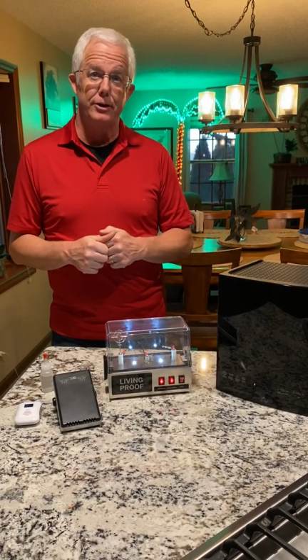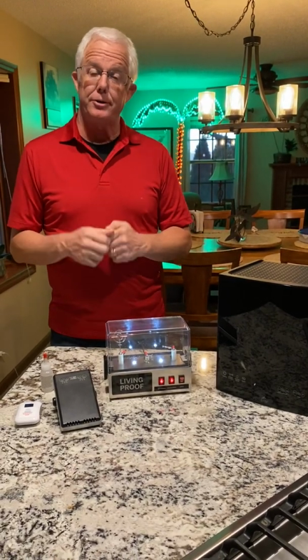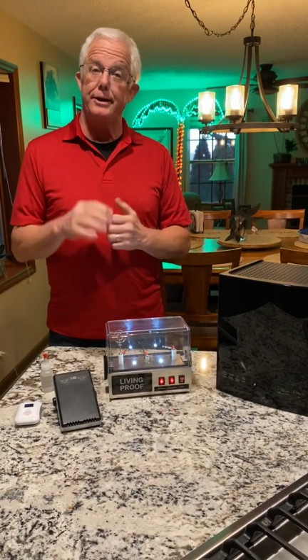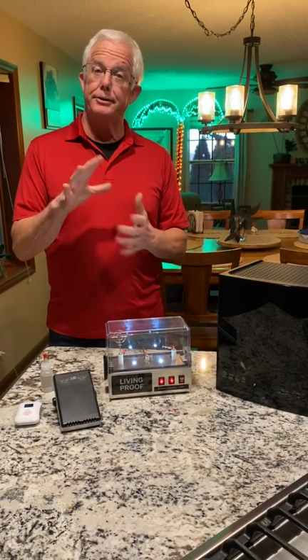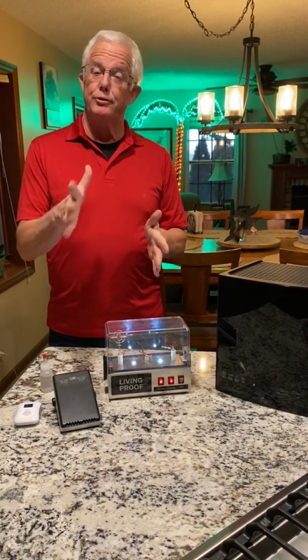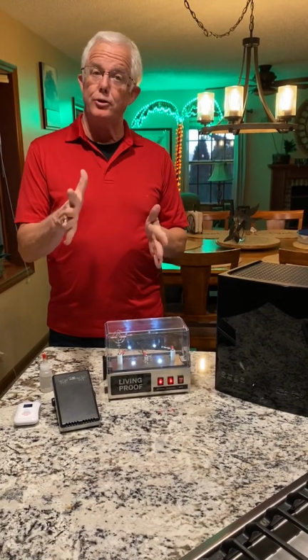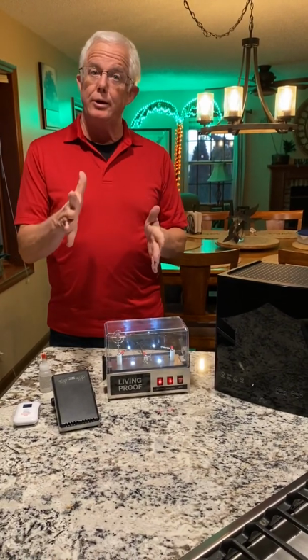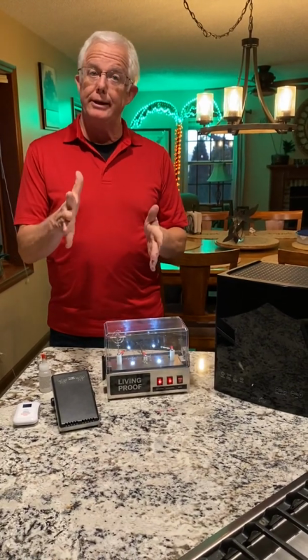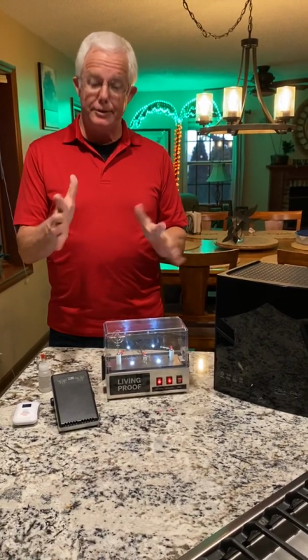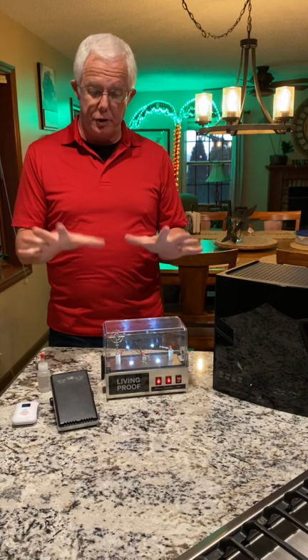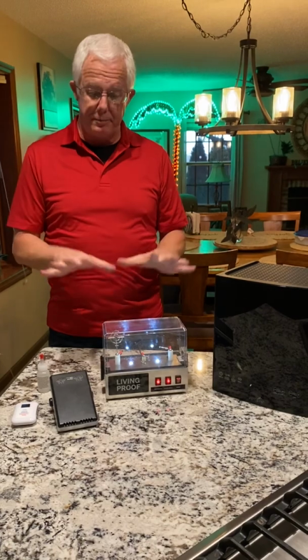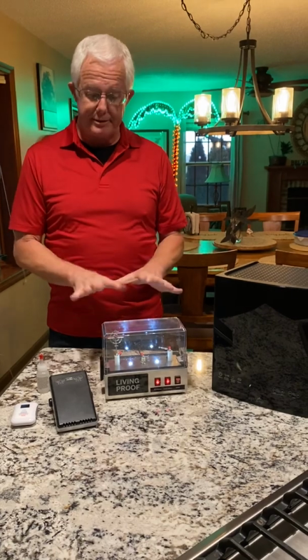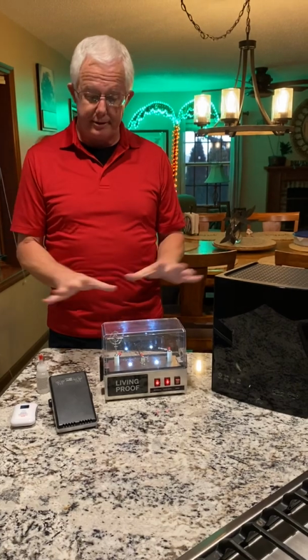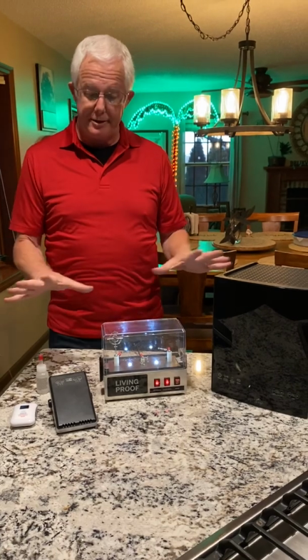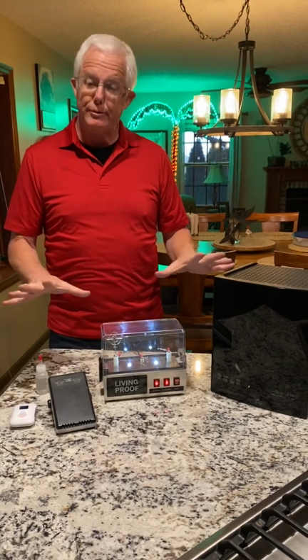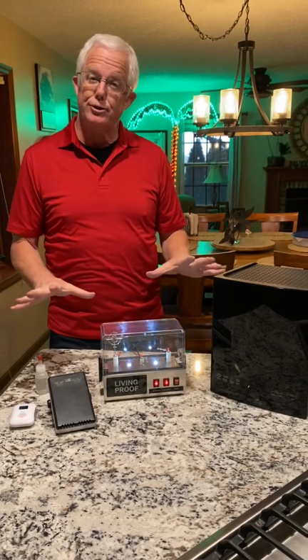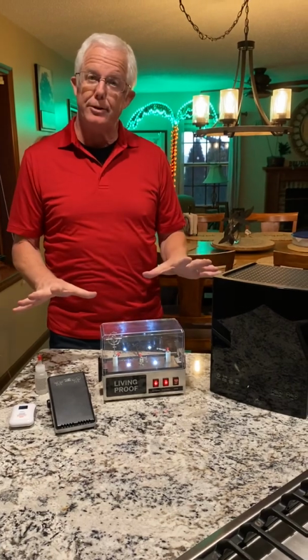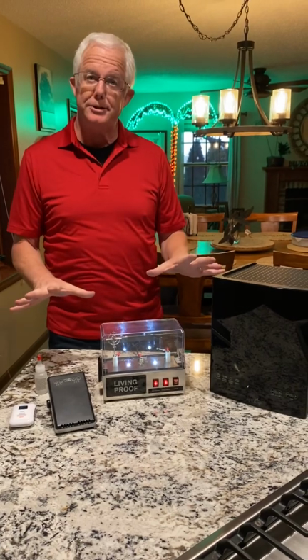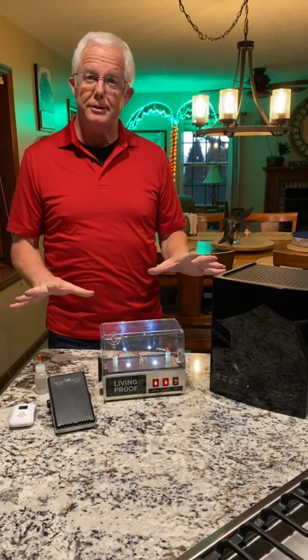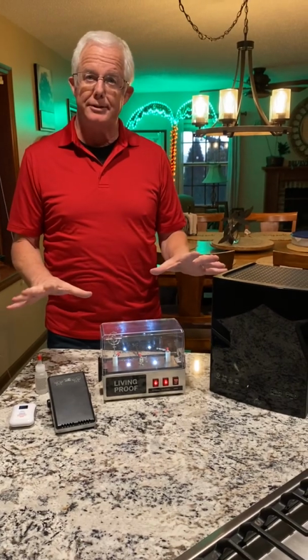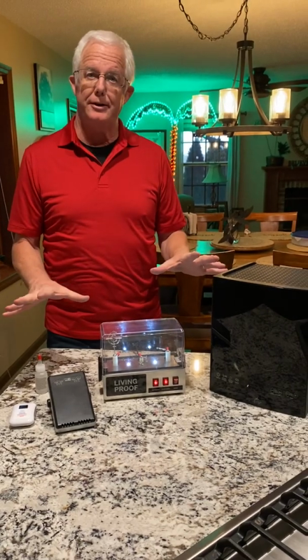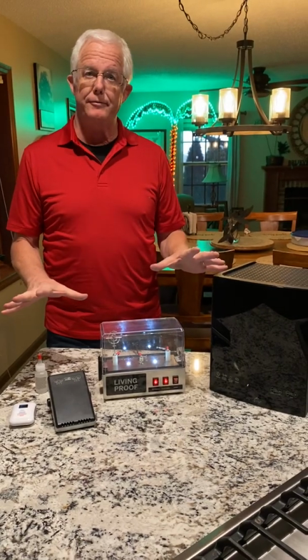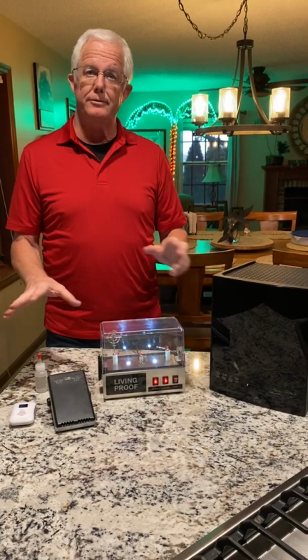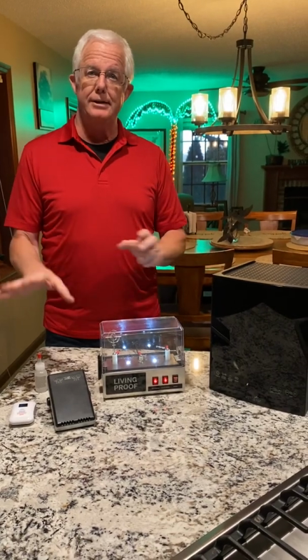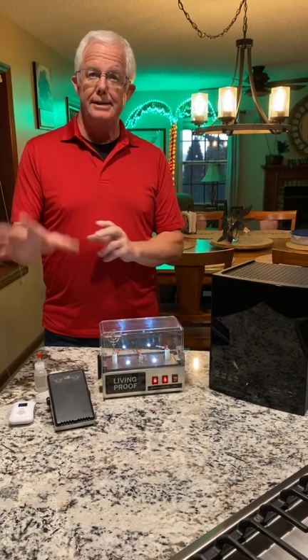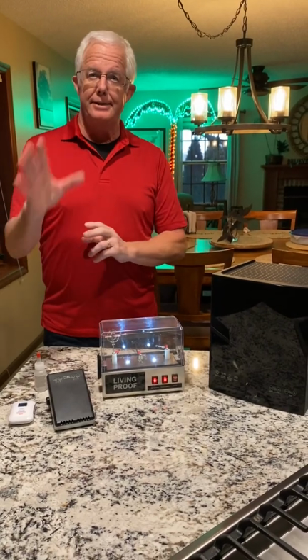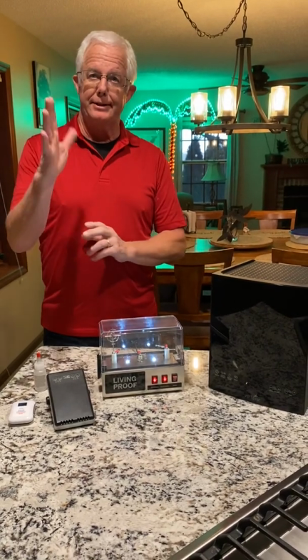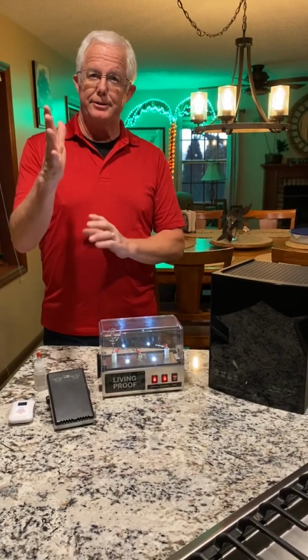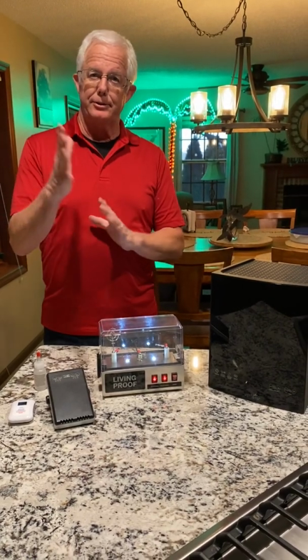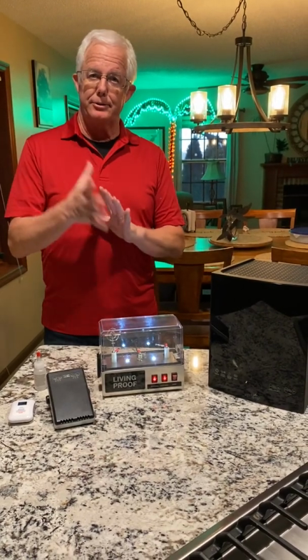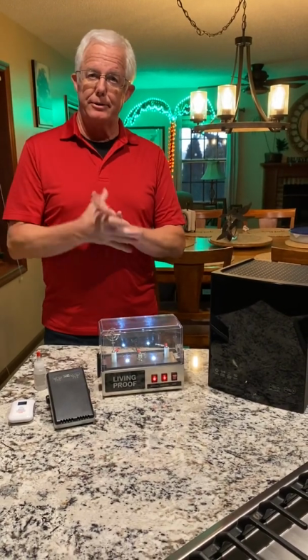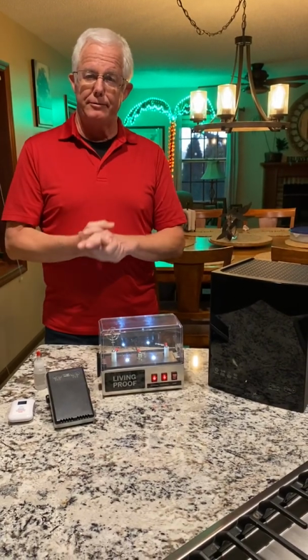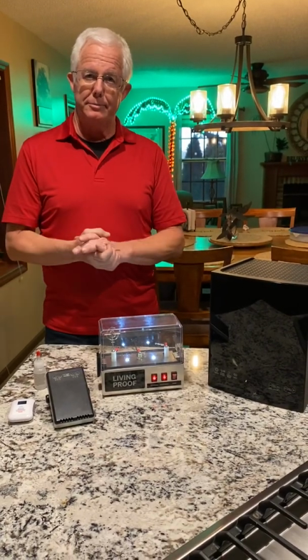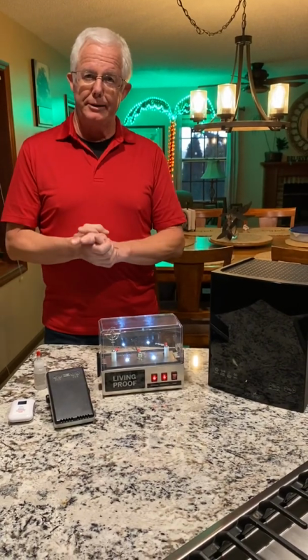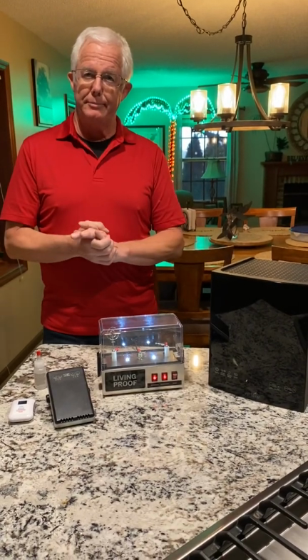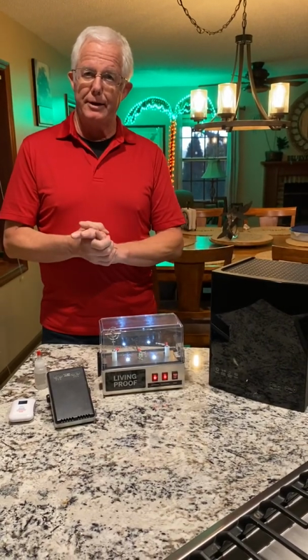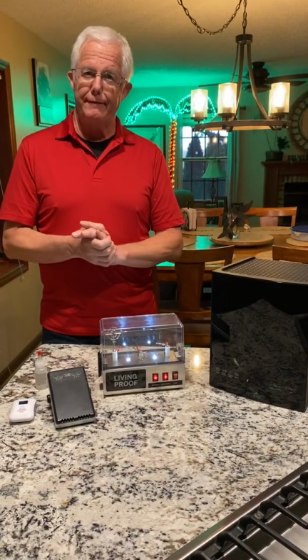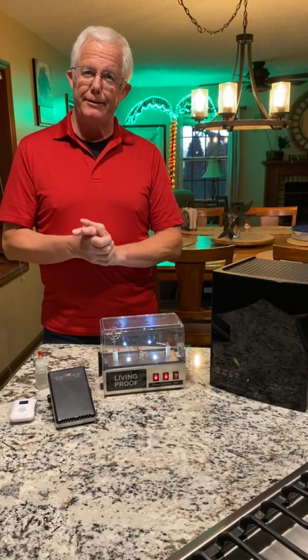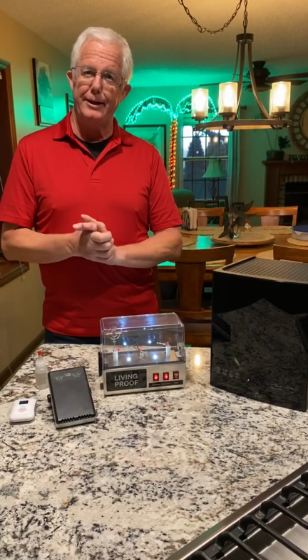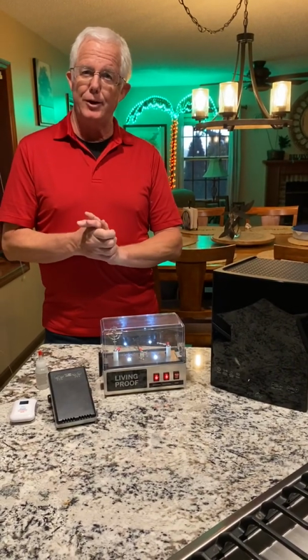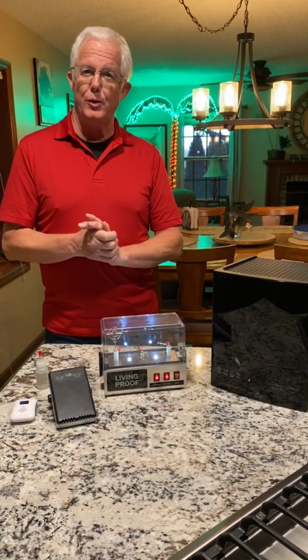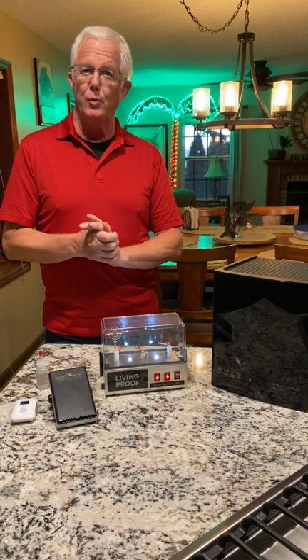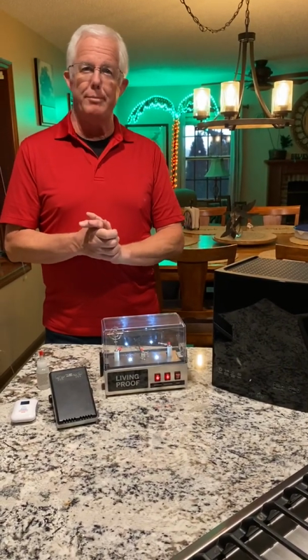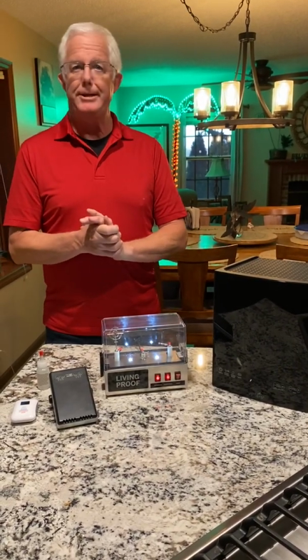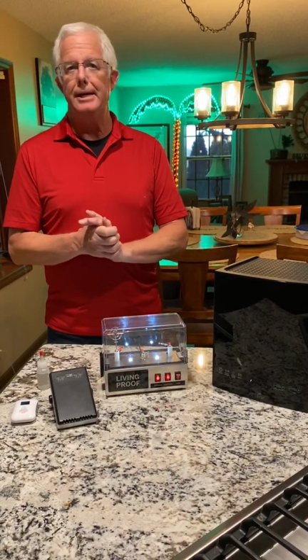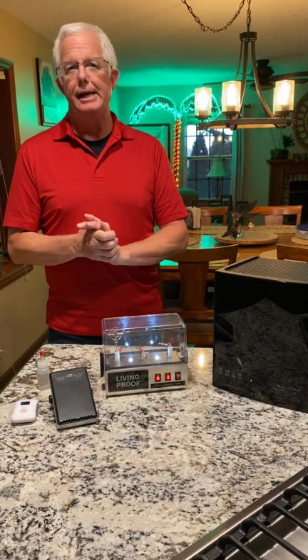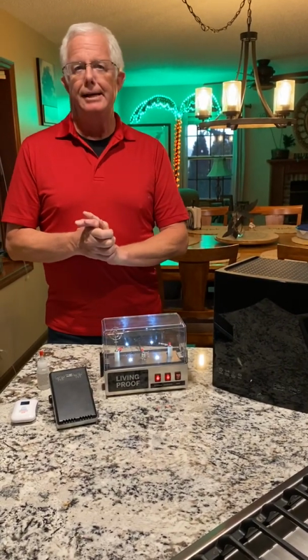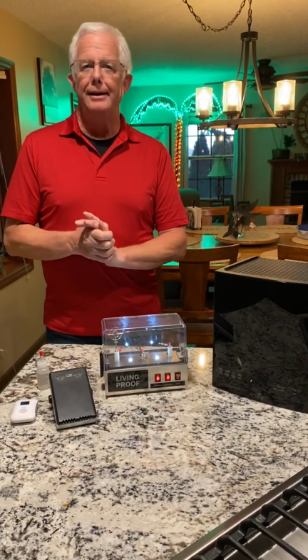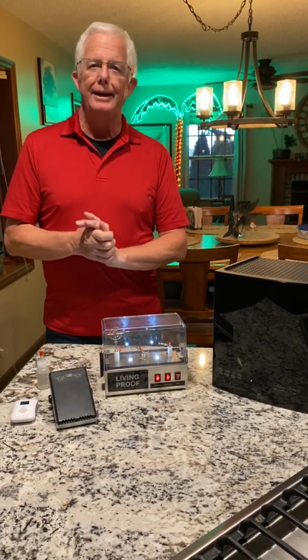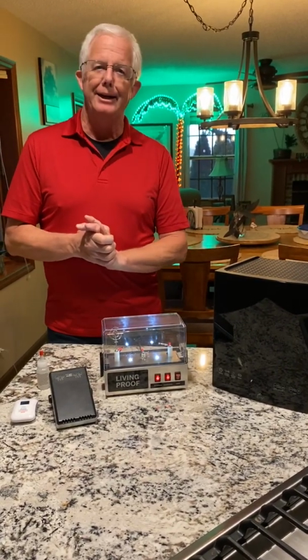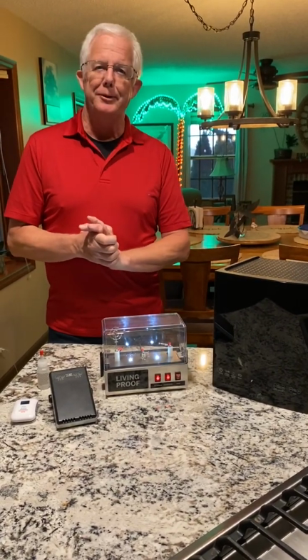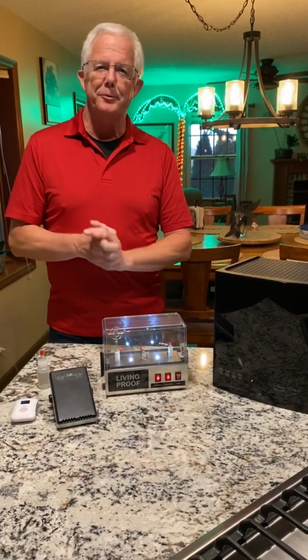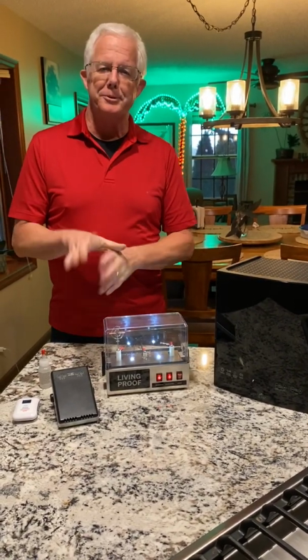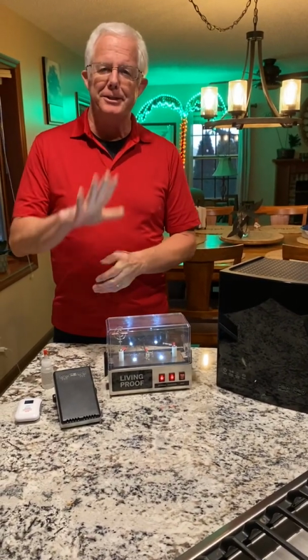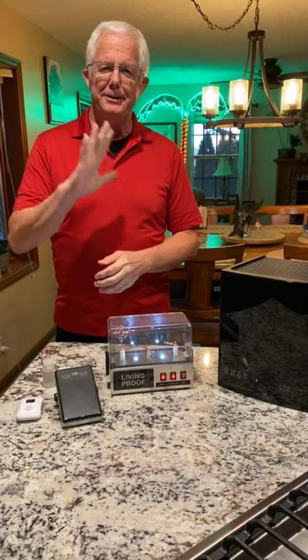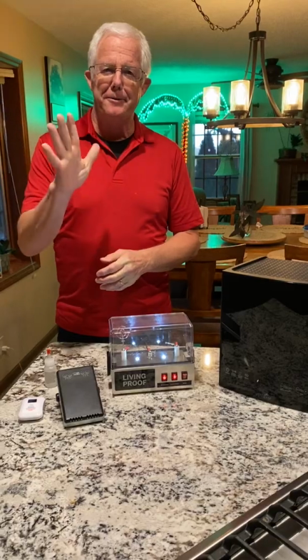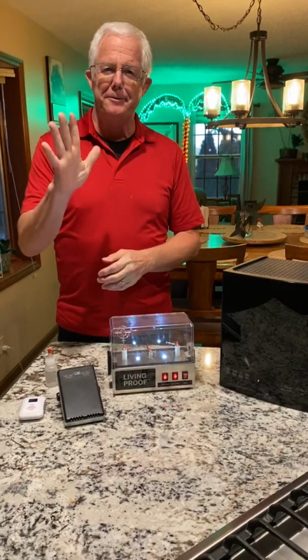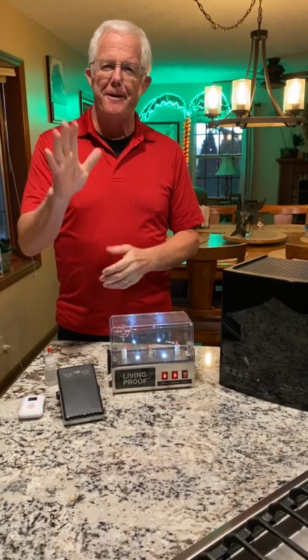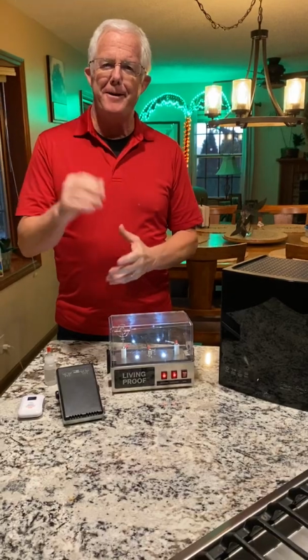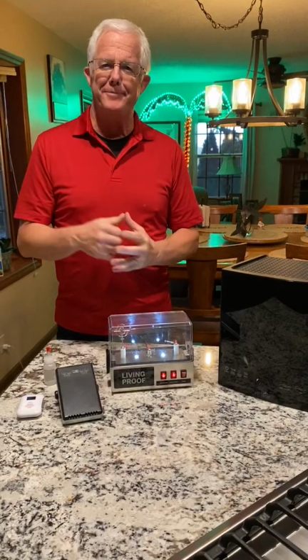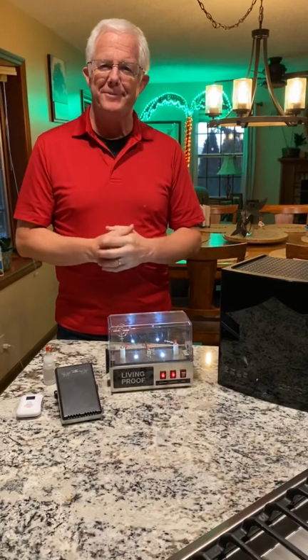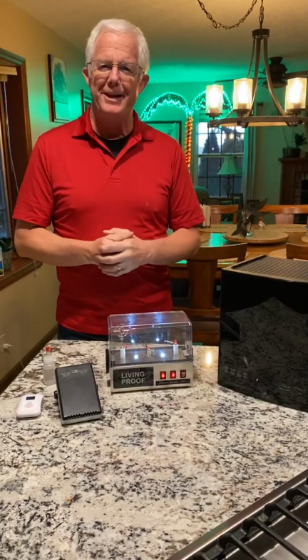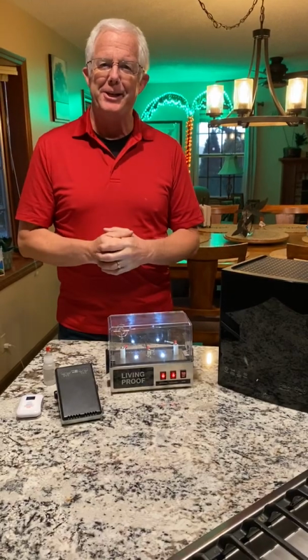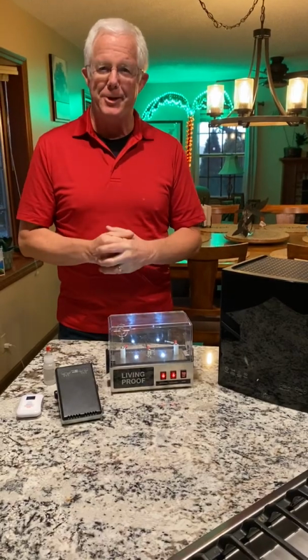Thanks for joining us. Hope this little demonstration is helpful. Thanks to Lori for being my video woman, and we'll see you another time. Thank you.